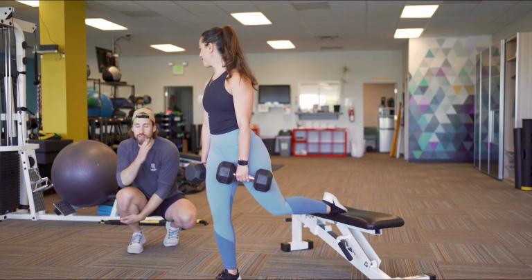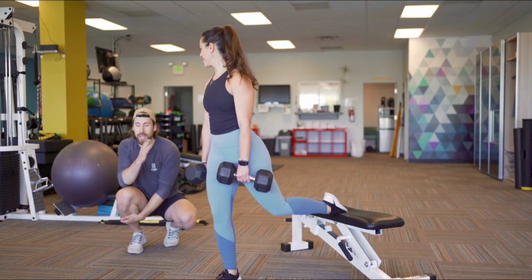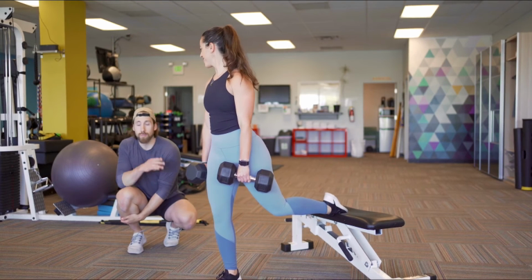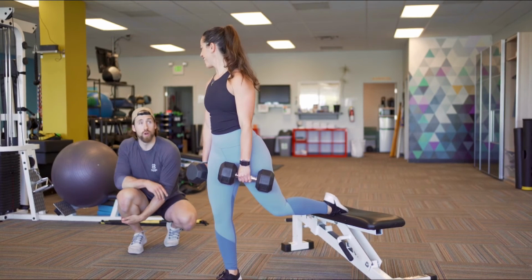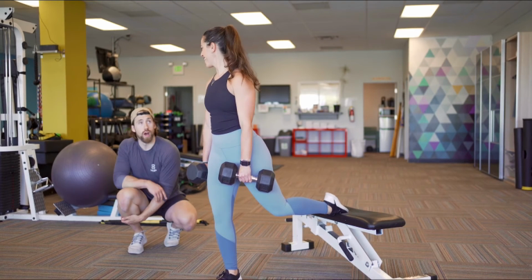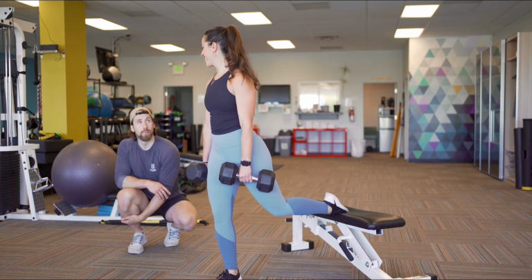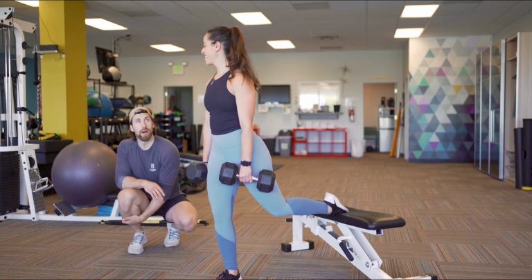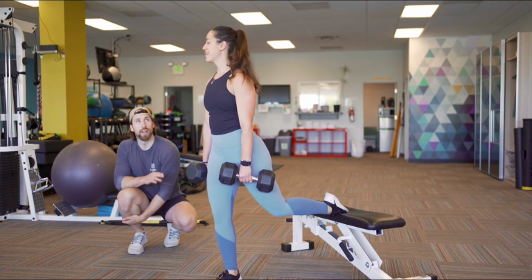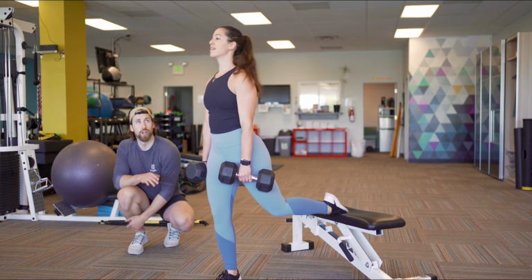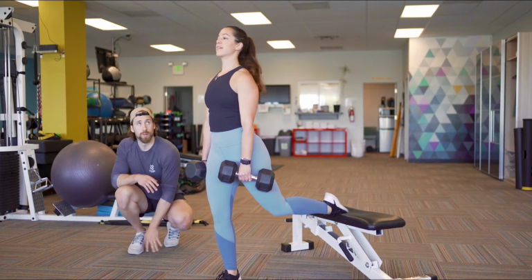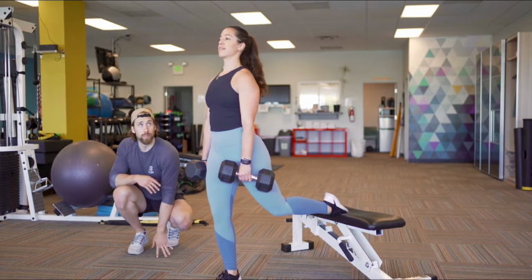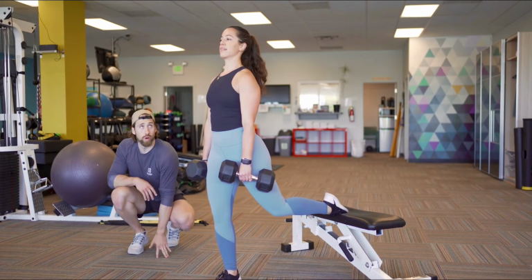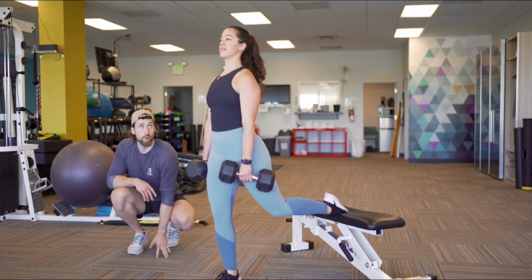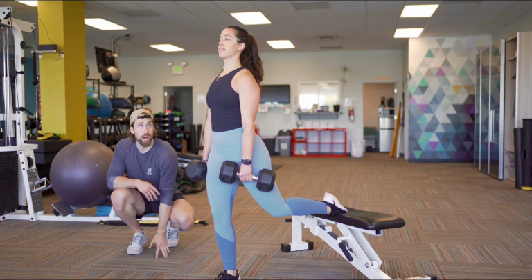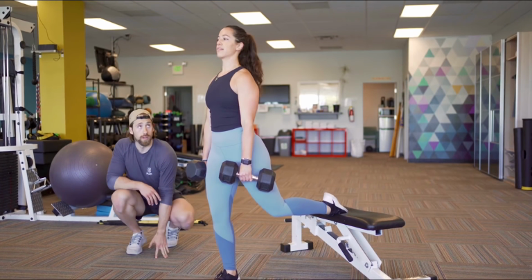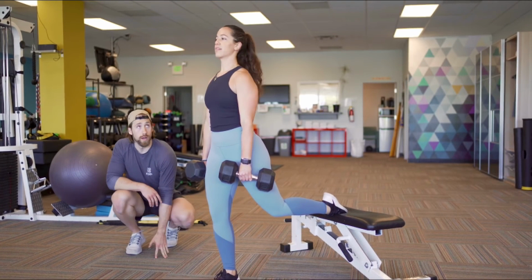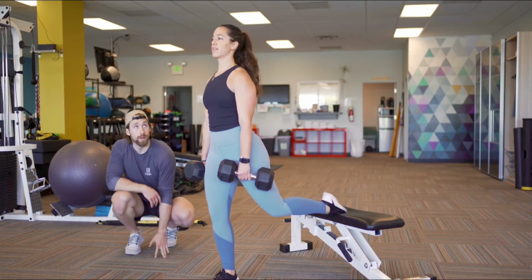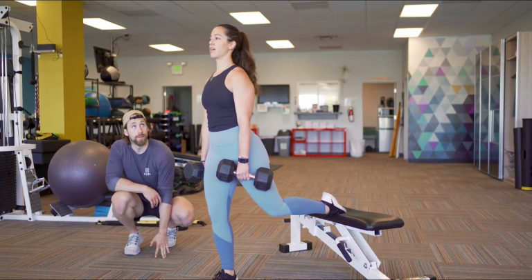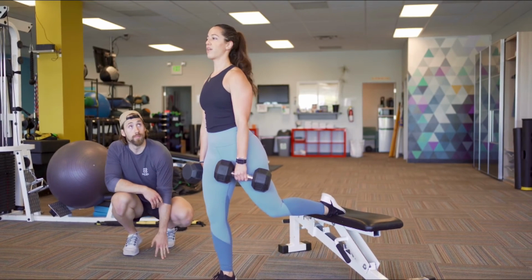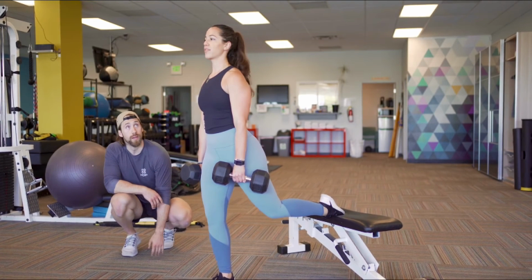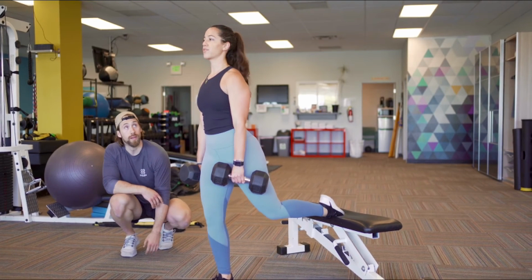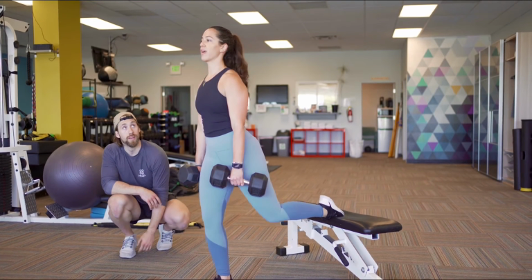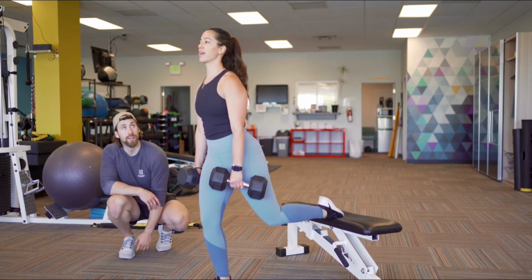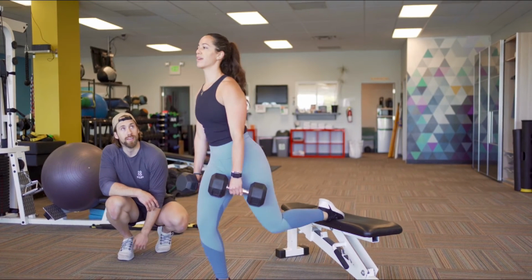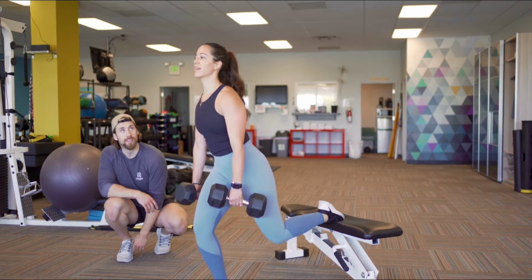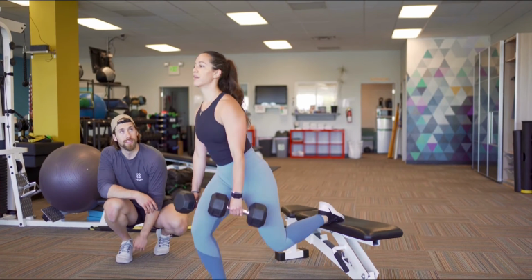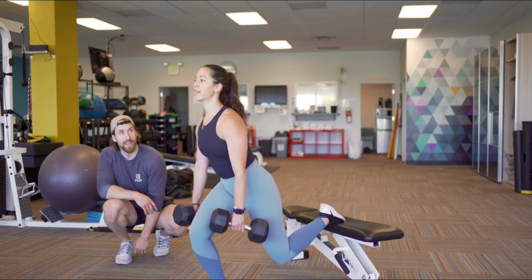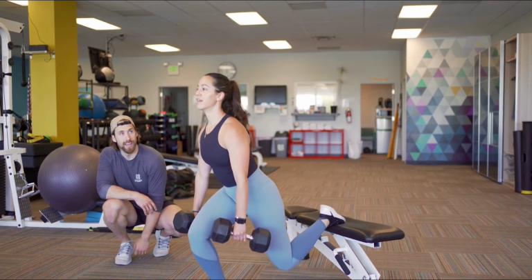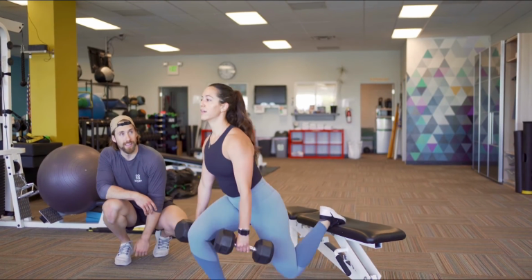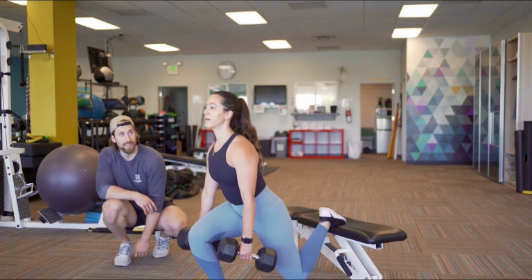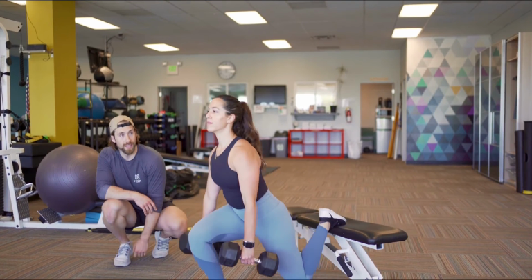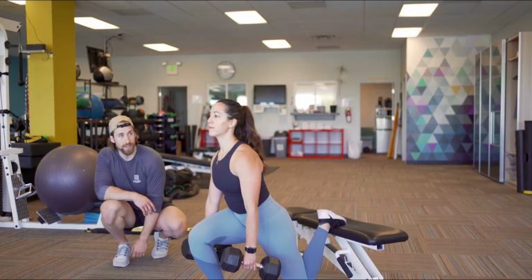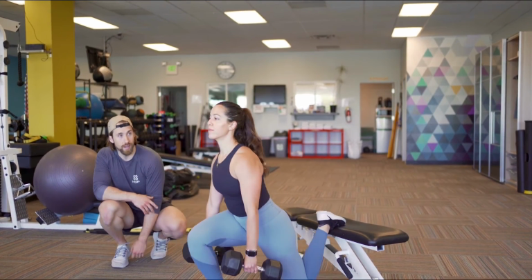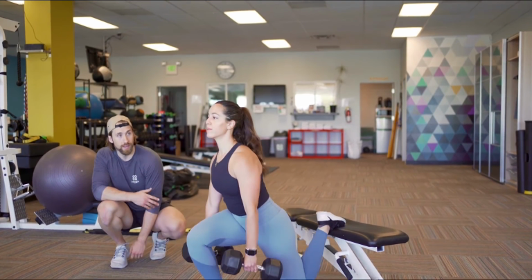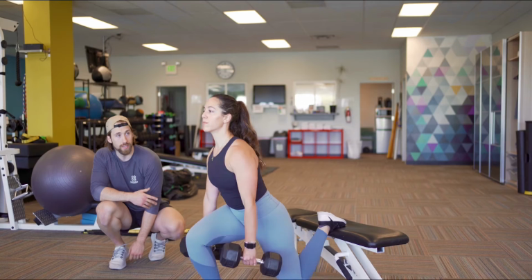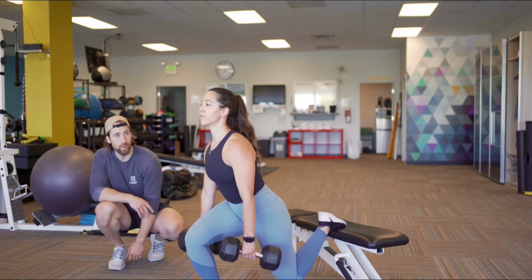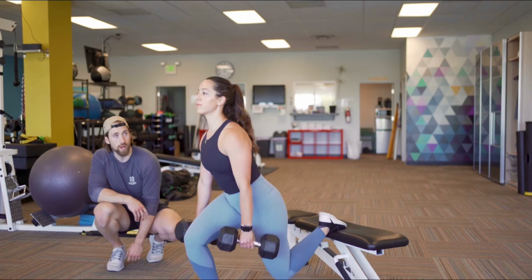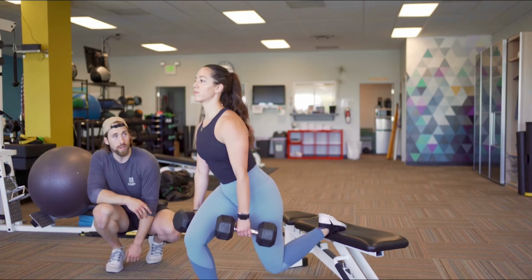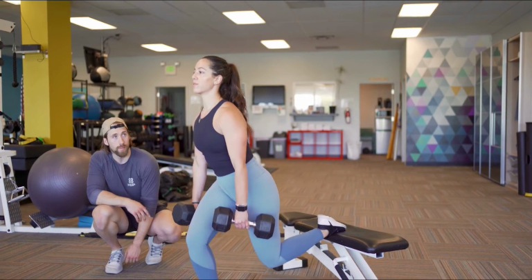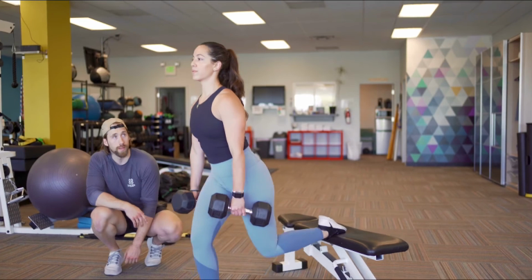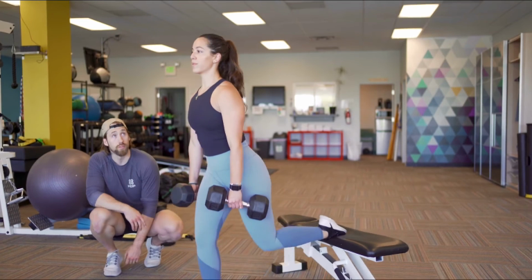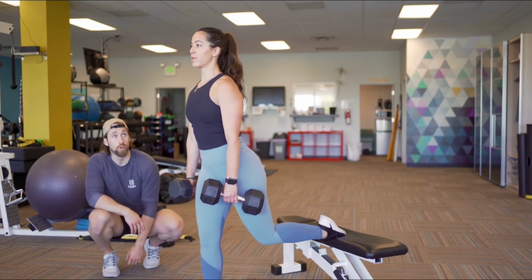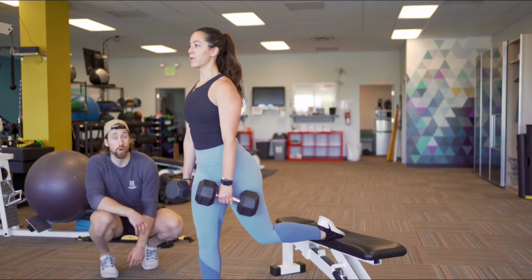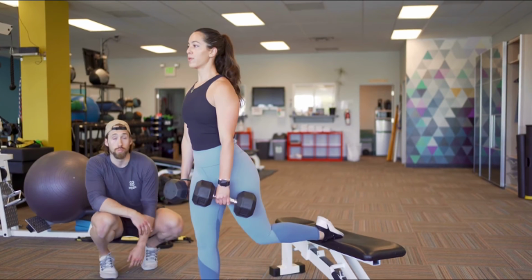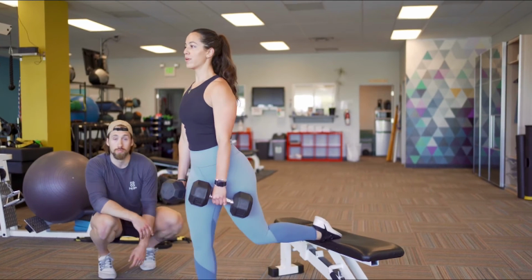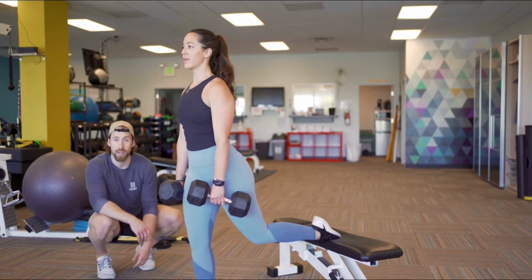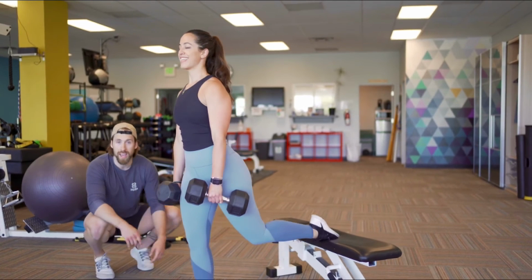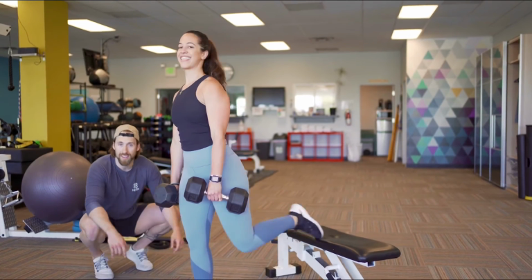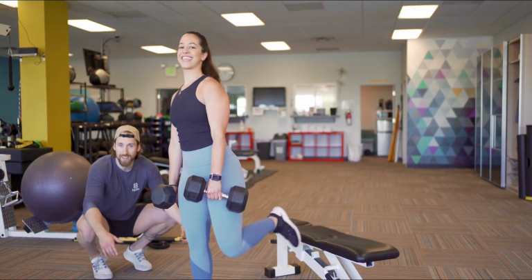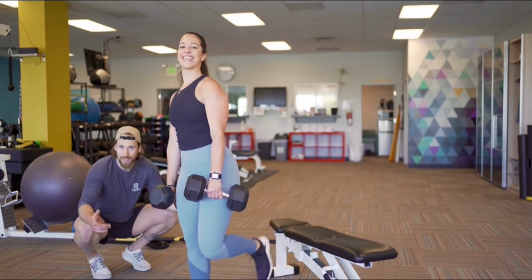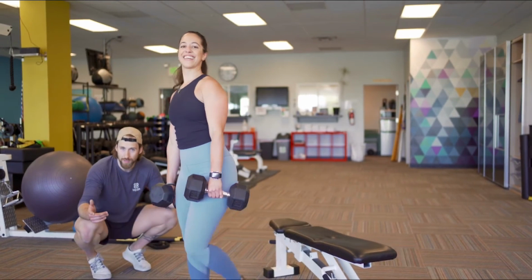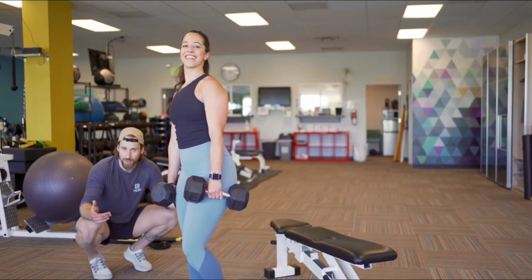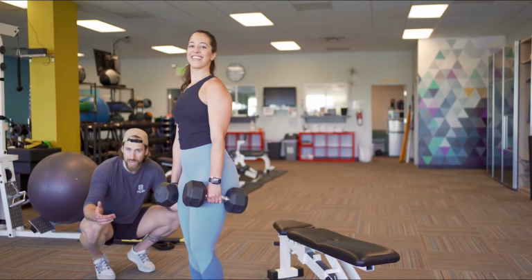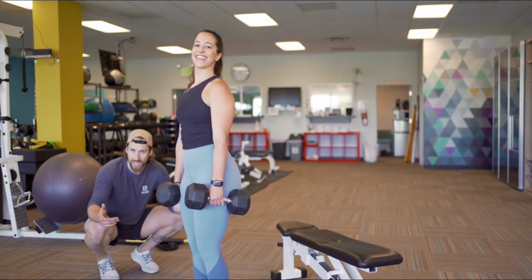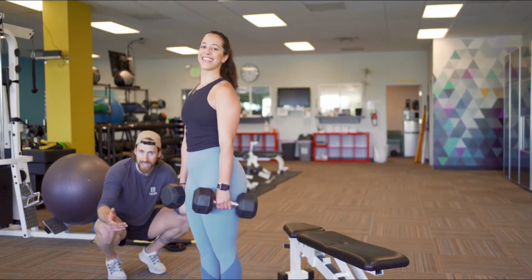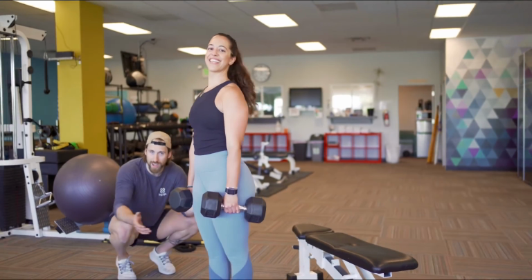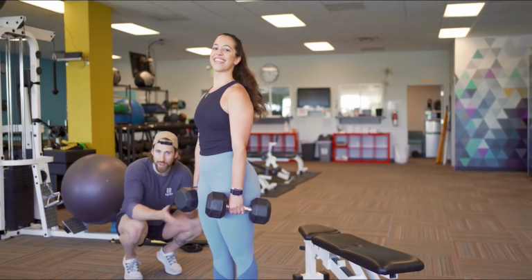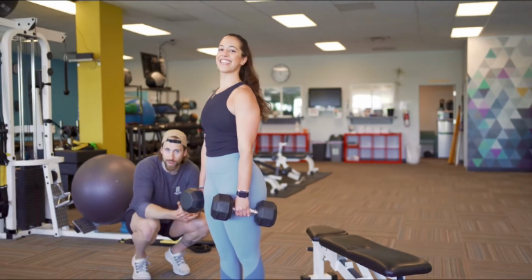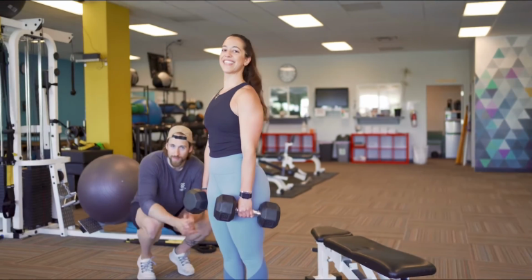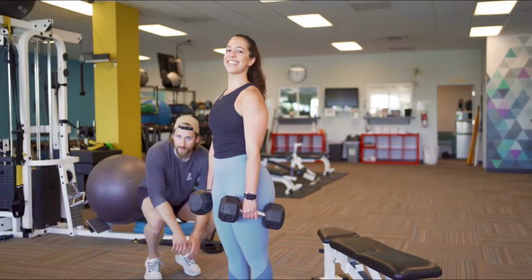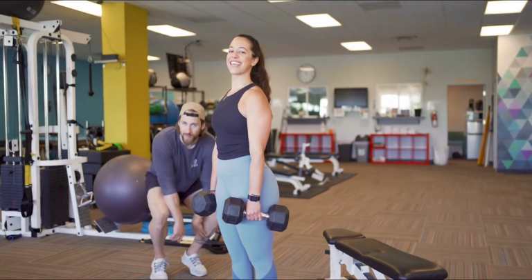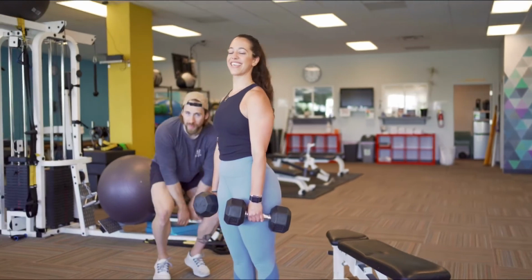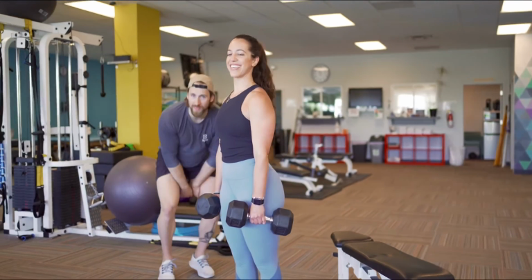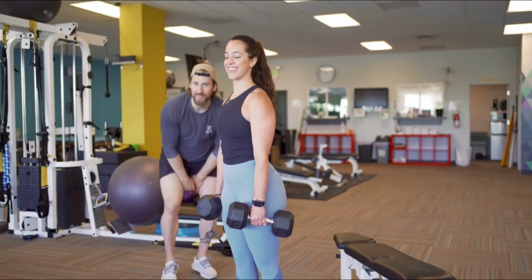If we stay more upright, it'll be more quad dominant. That's quad dominant right there. Hey, thanks for checking it out!